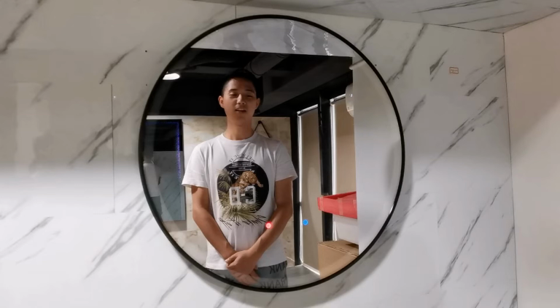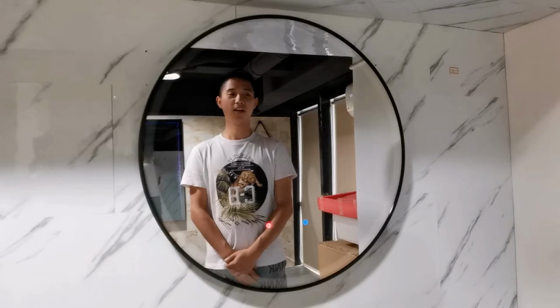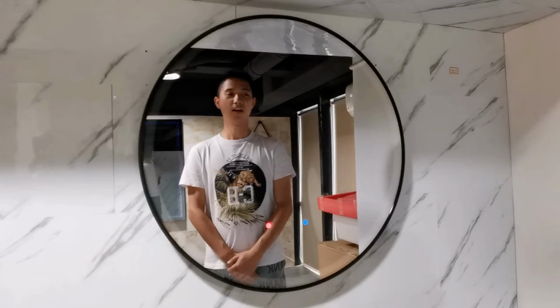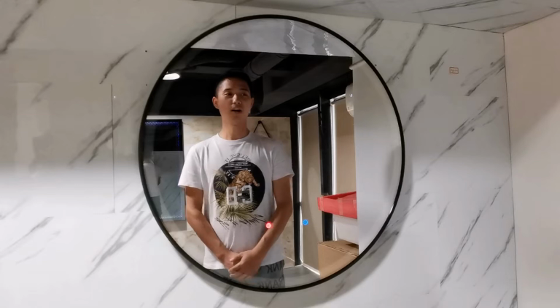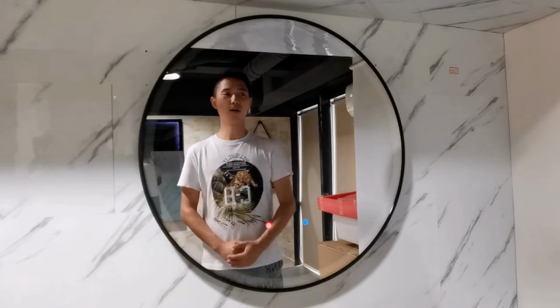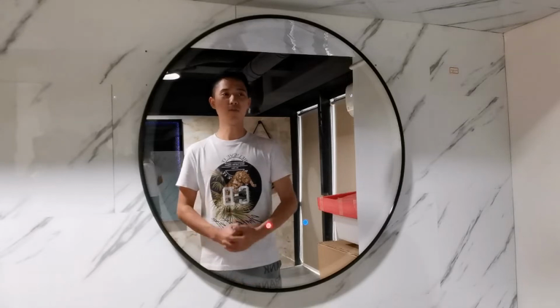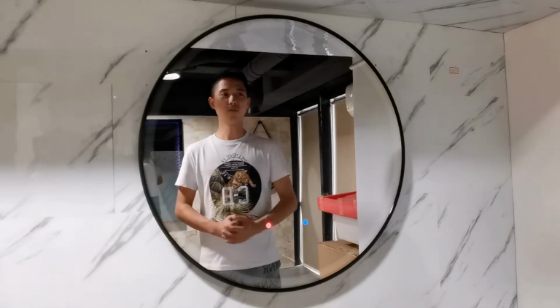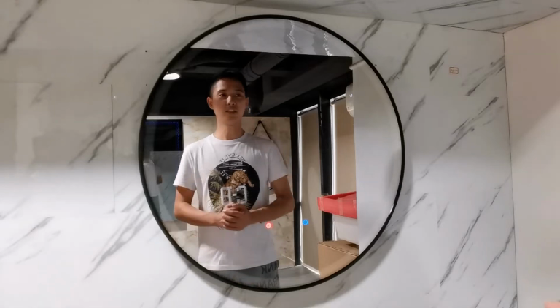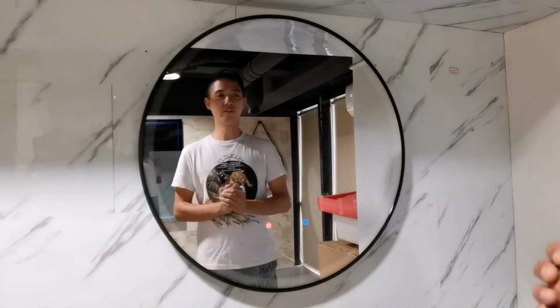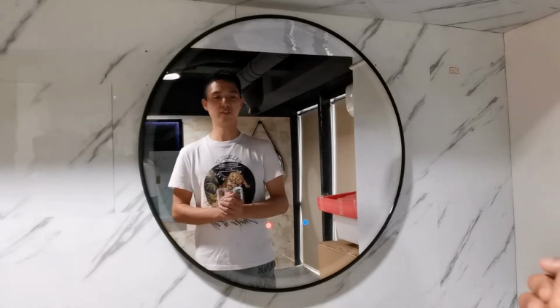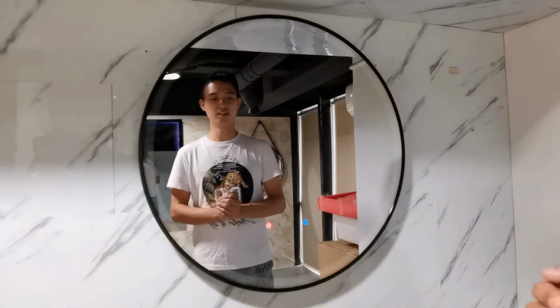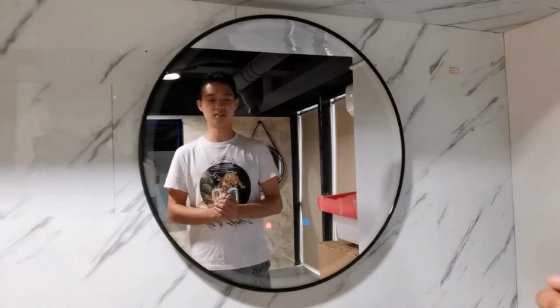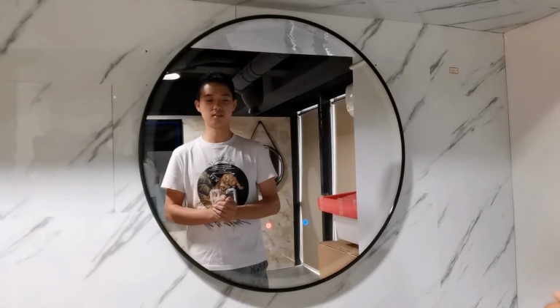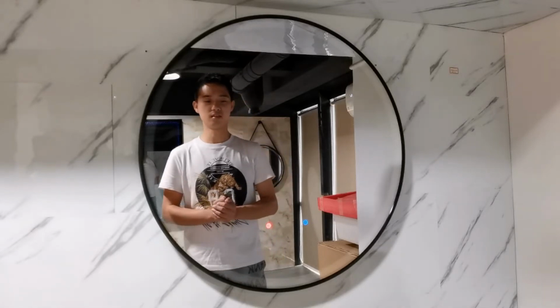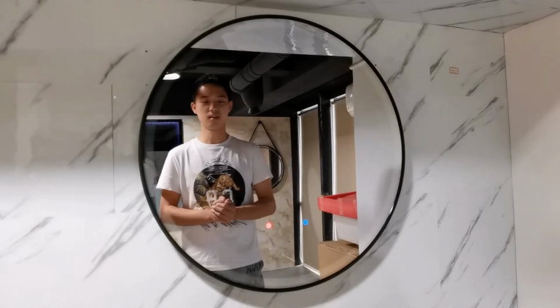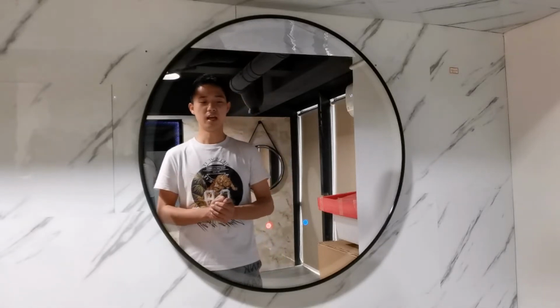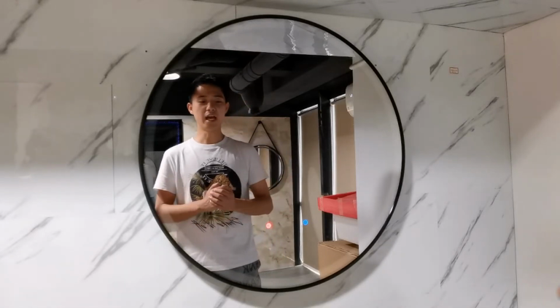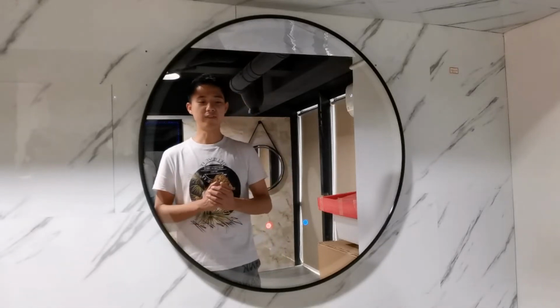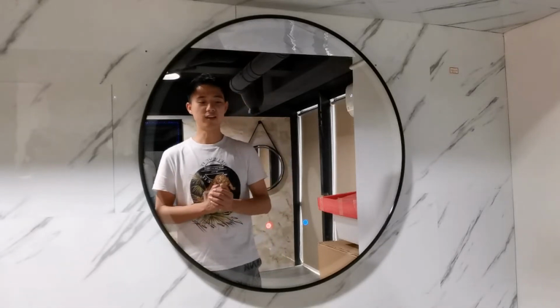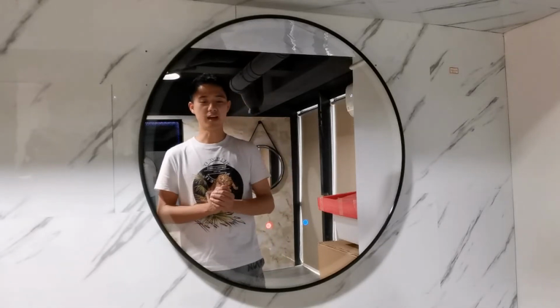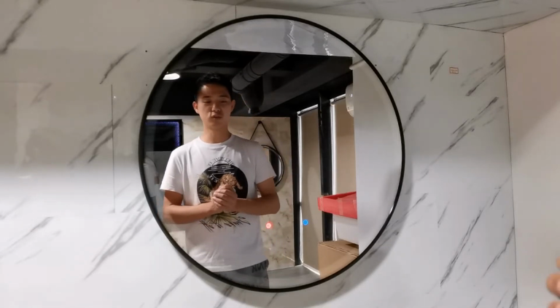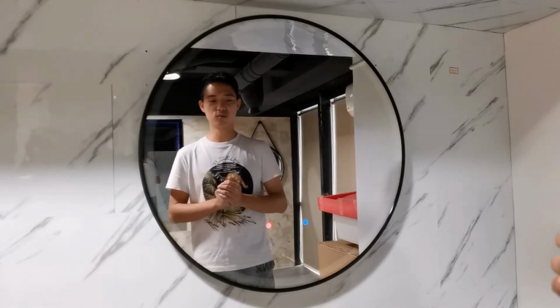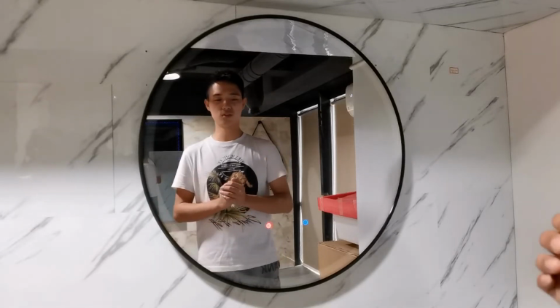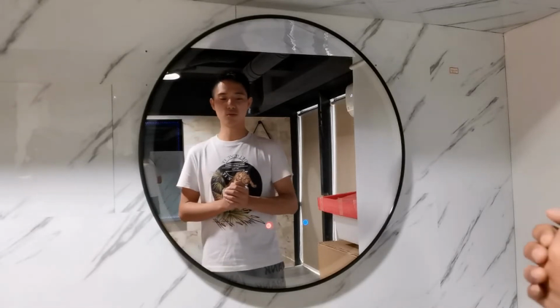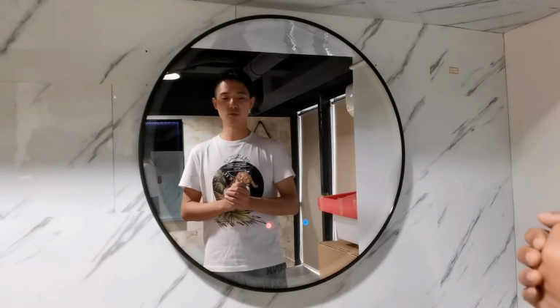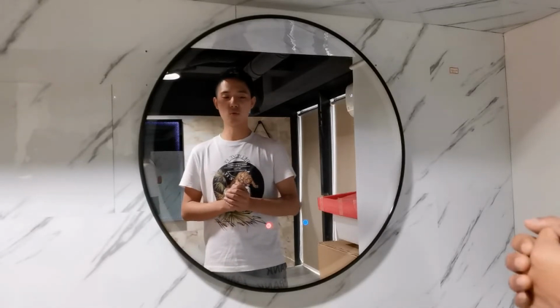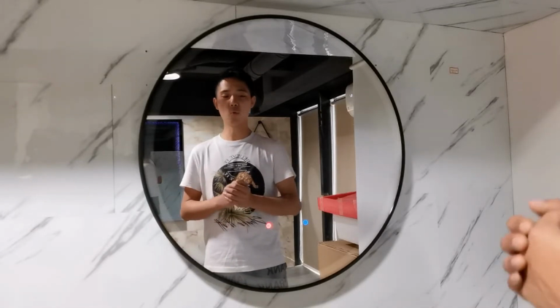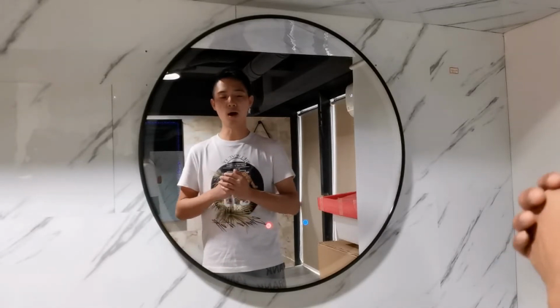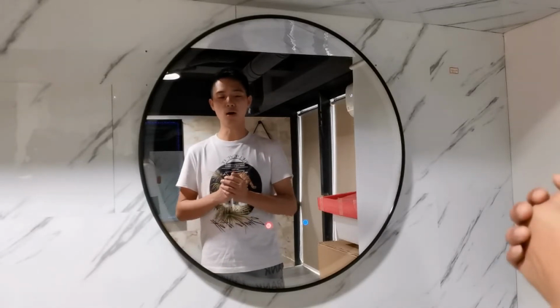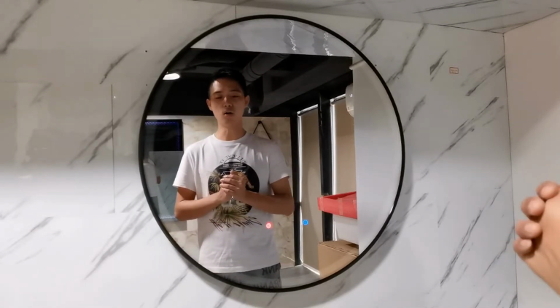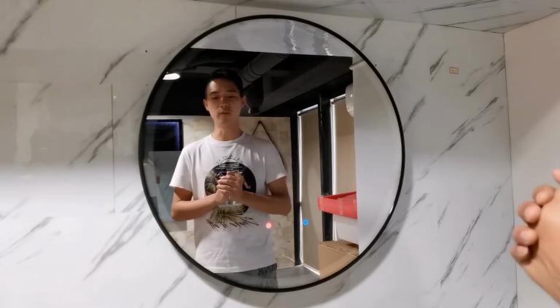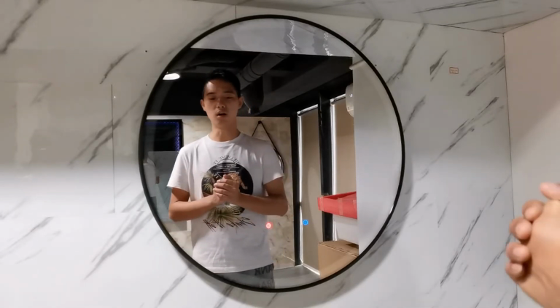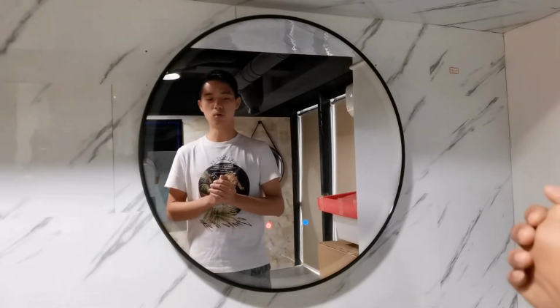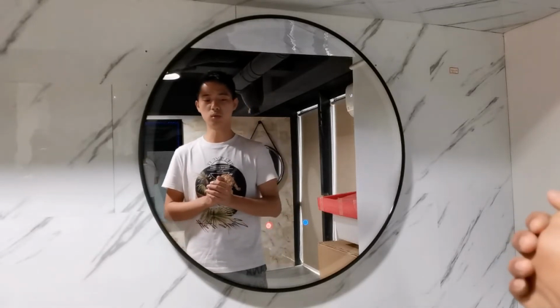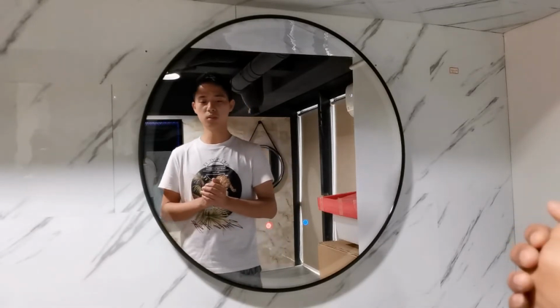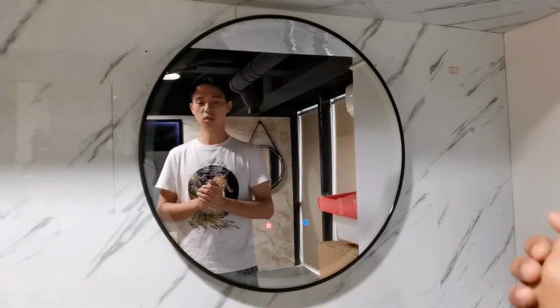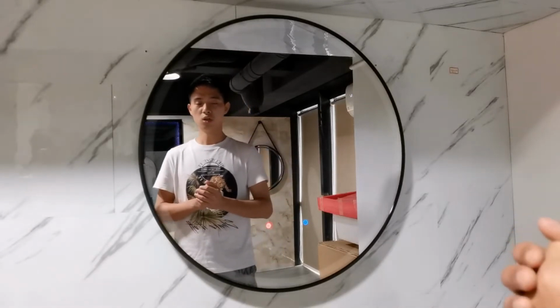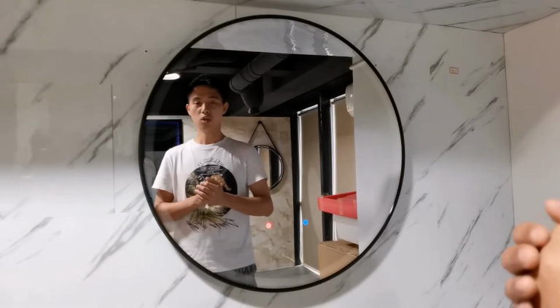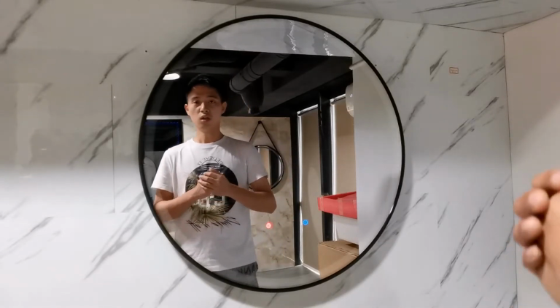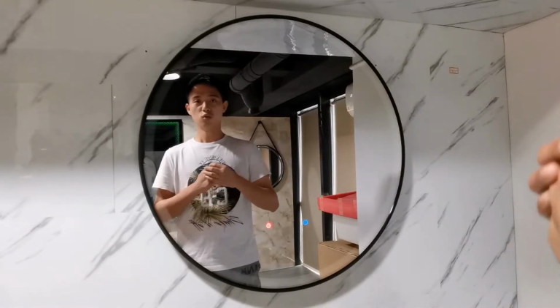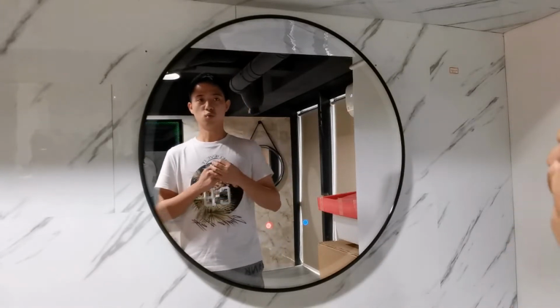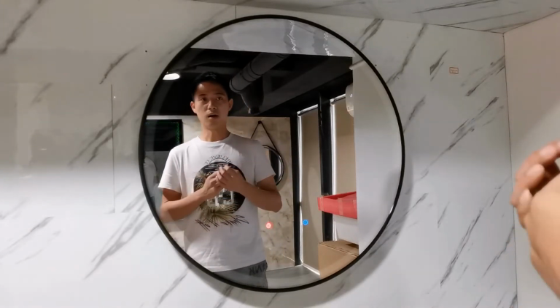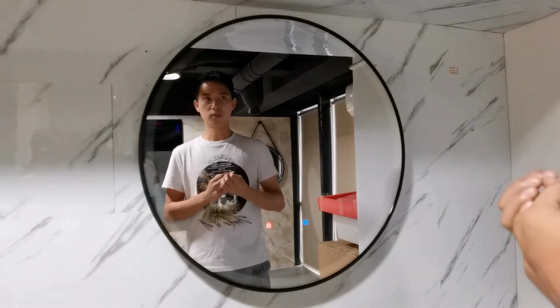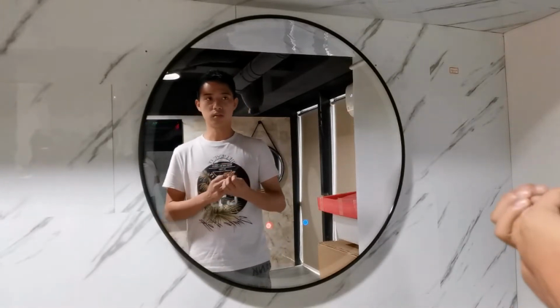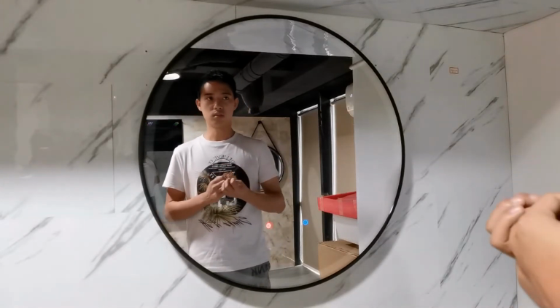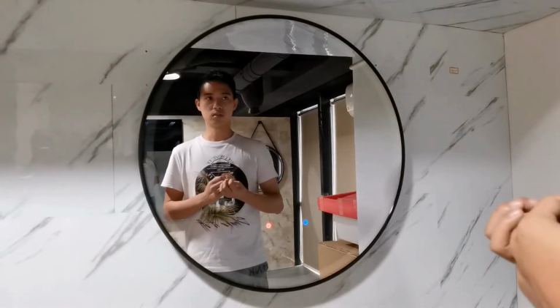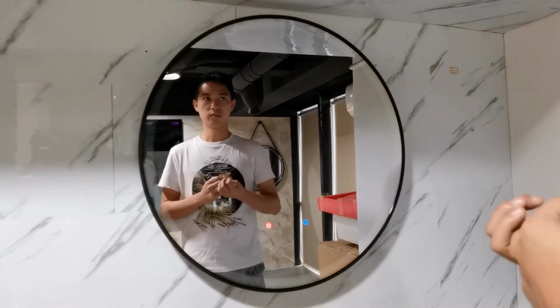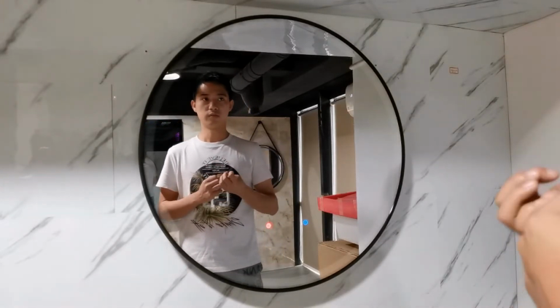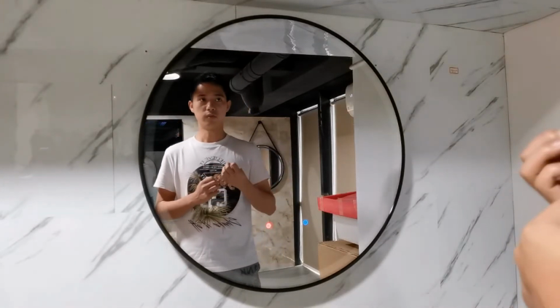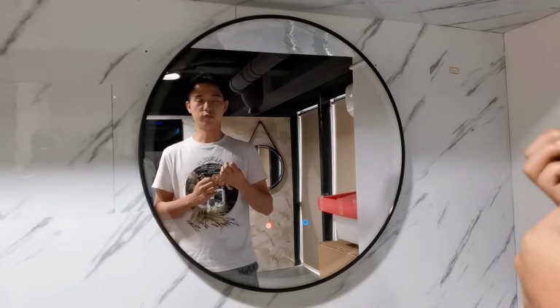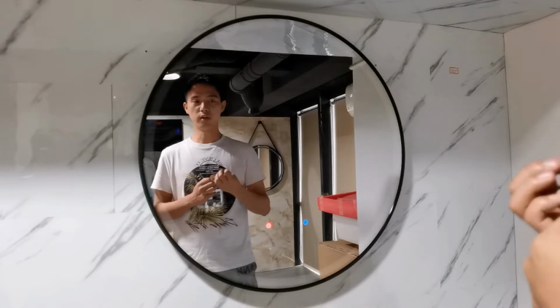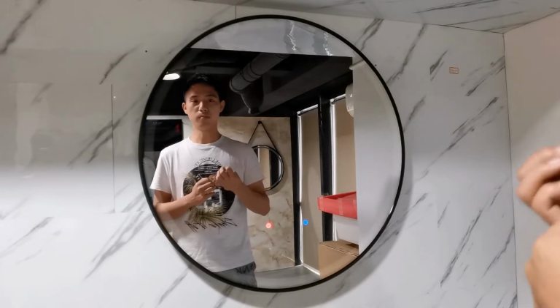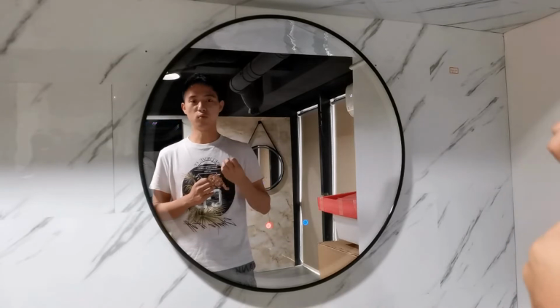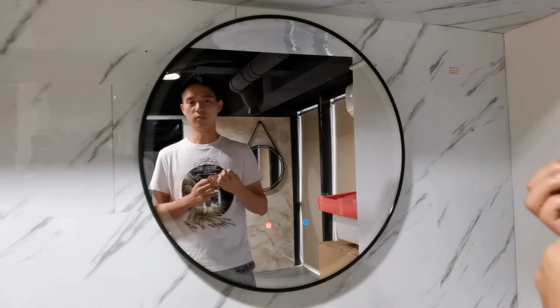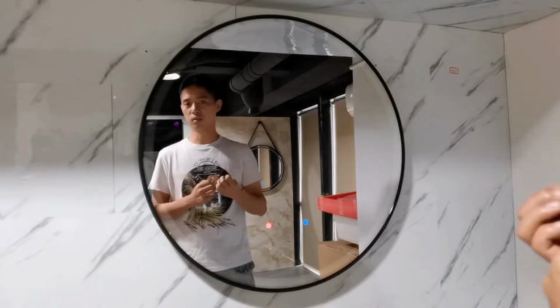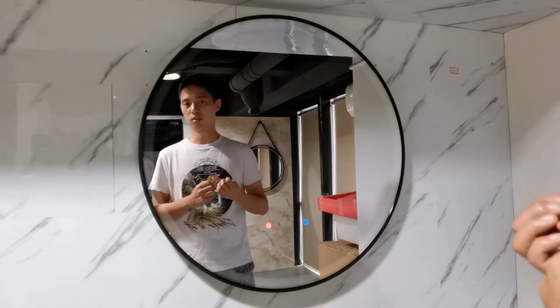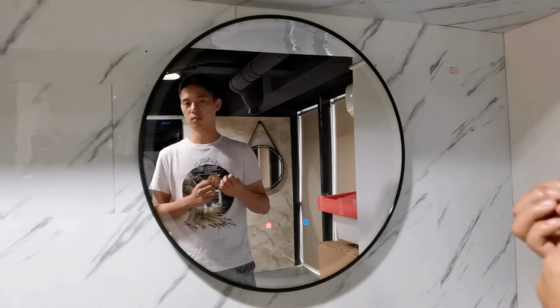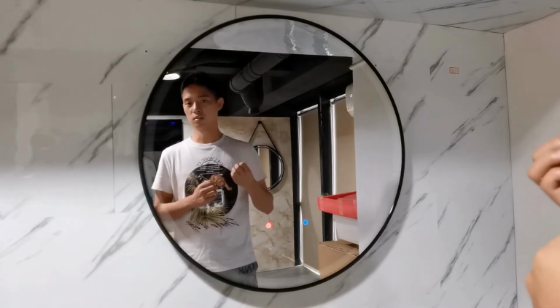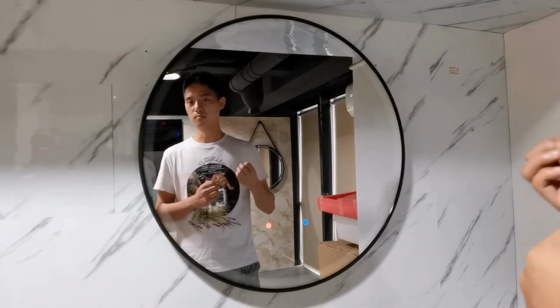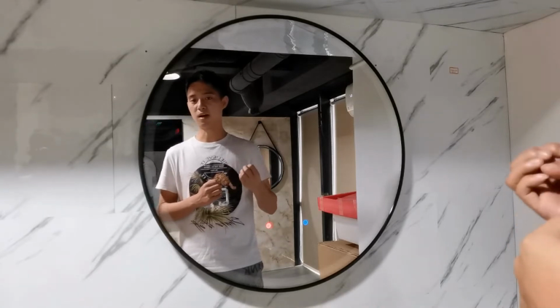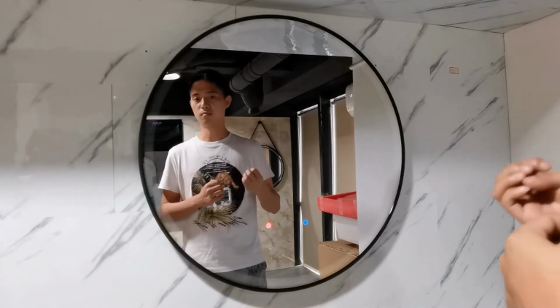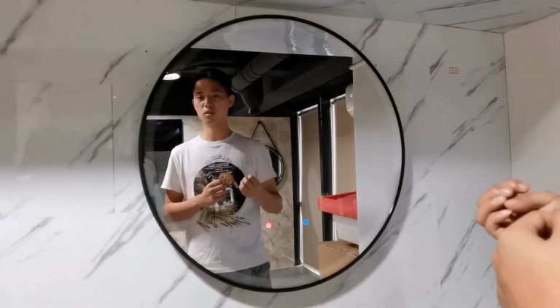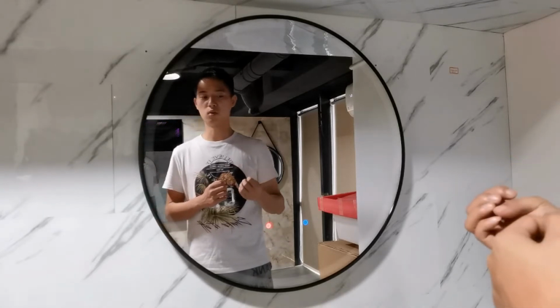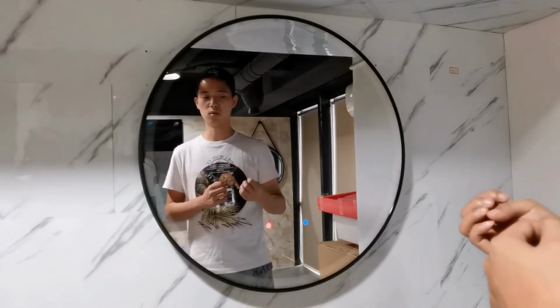Hello dear friends, I'd like to show you one of our frame rounded smart mirror.